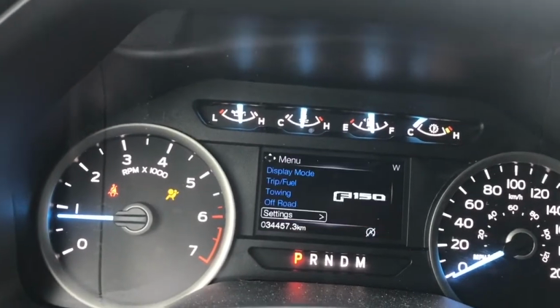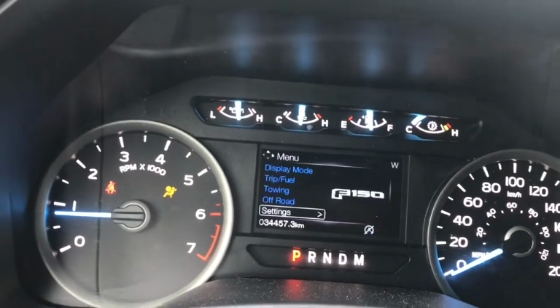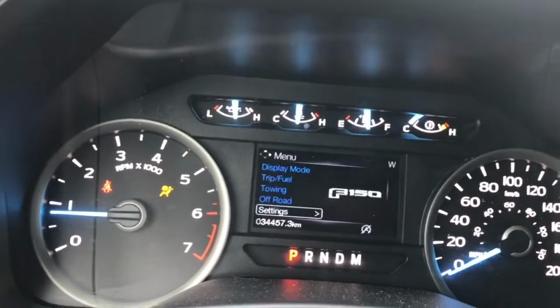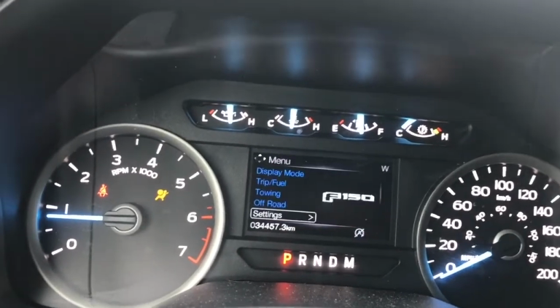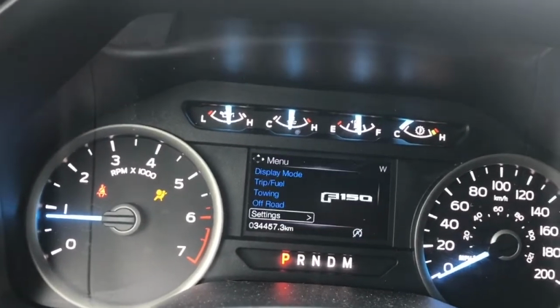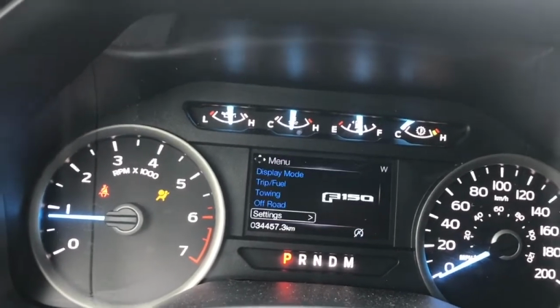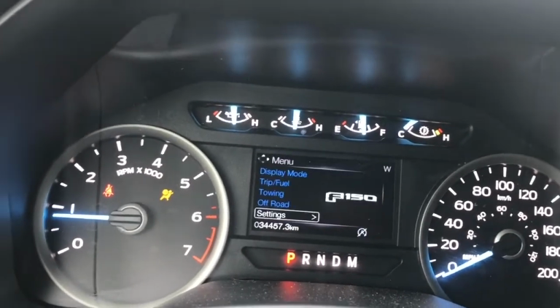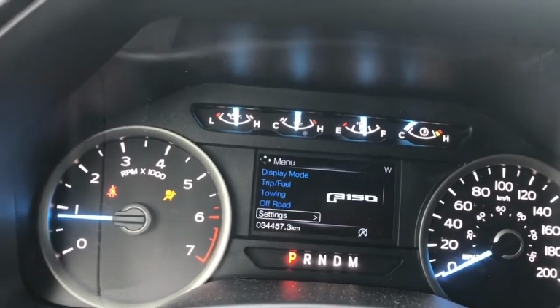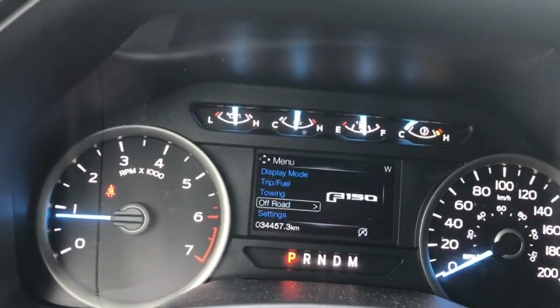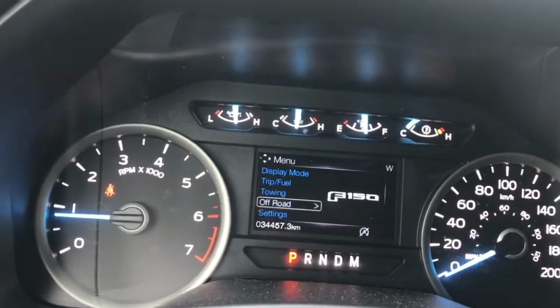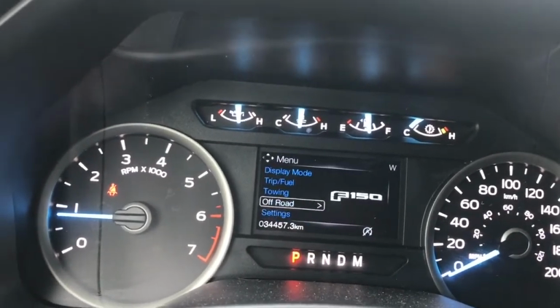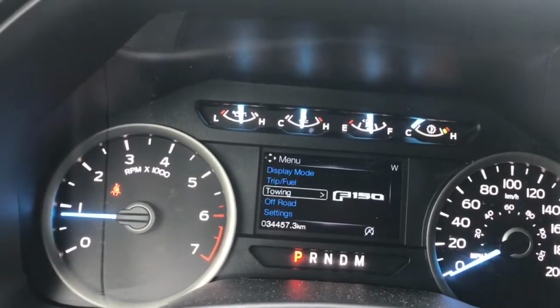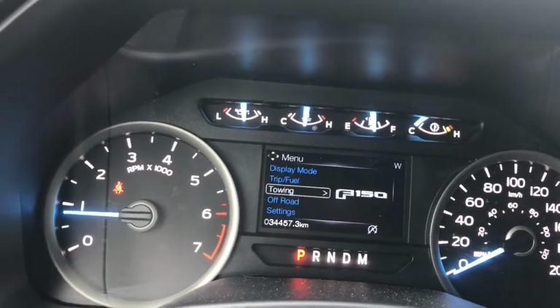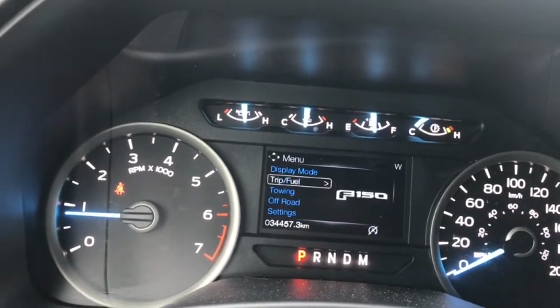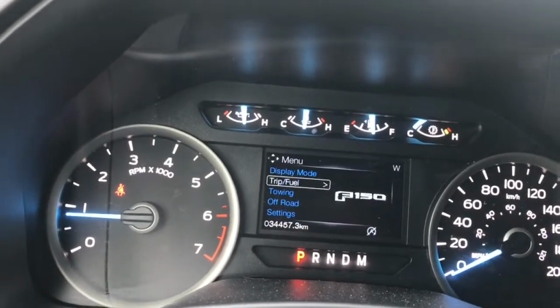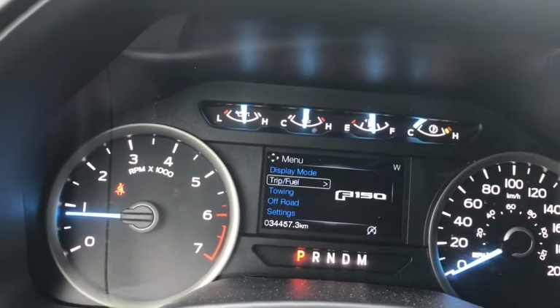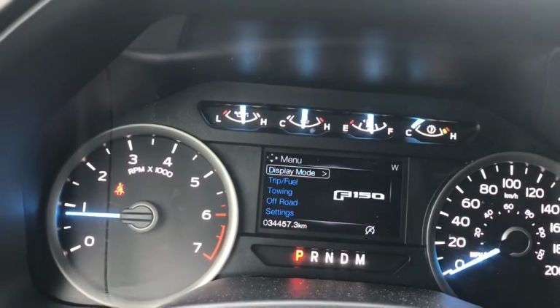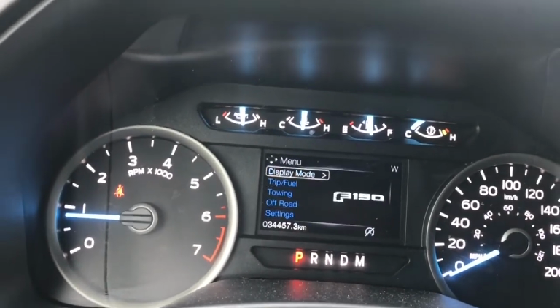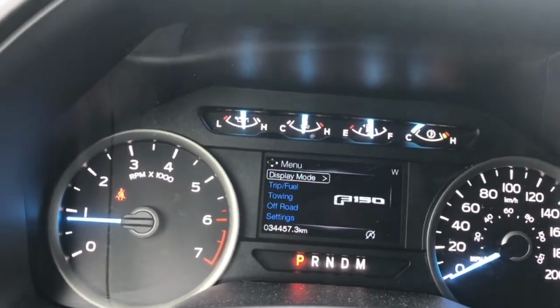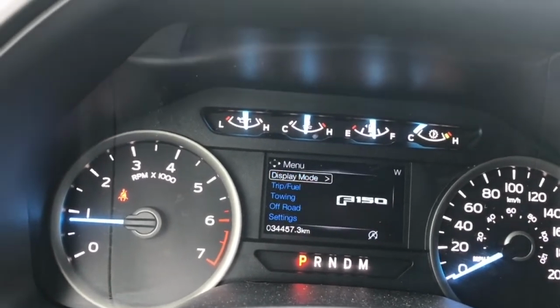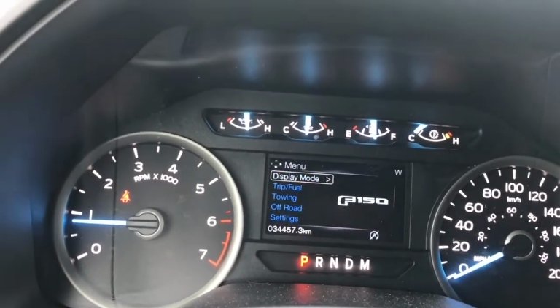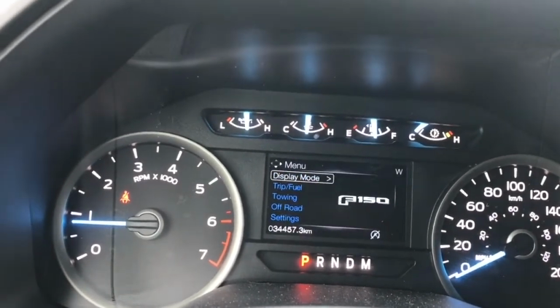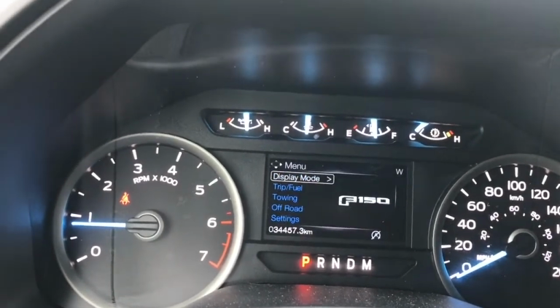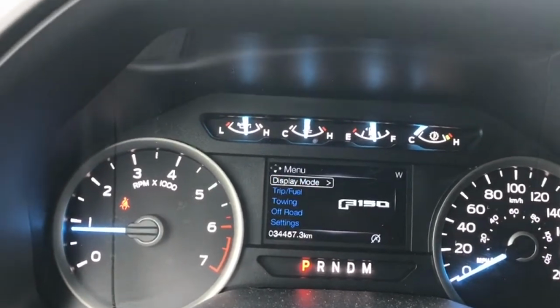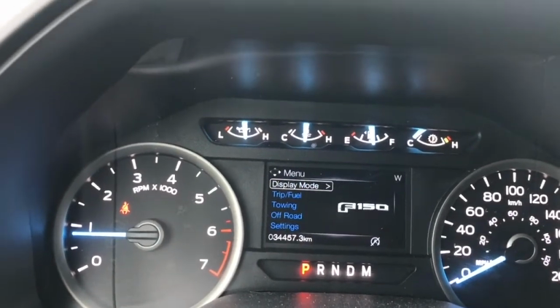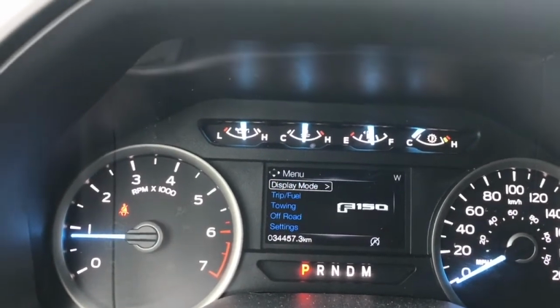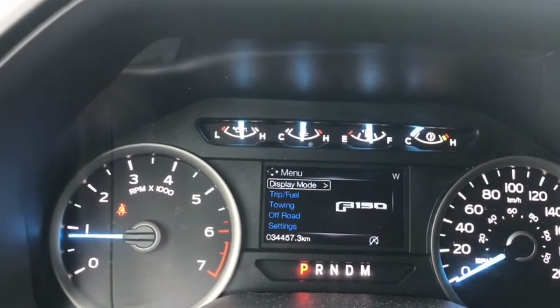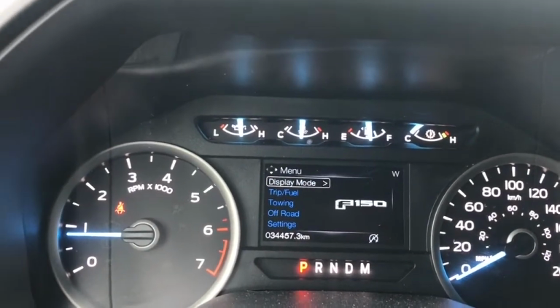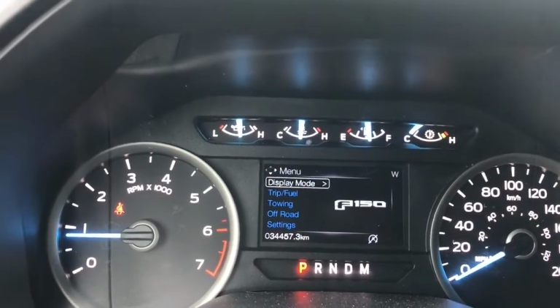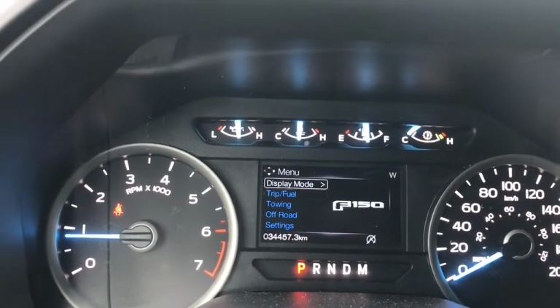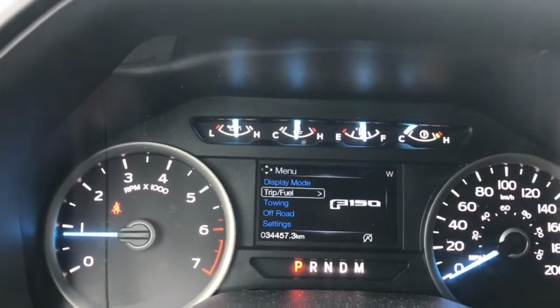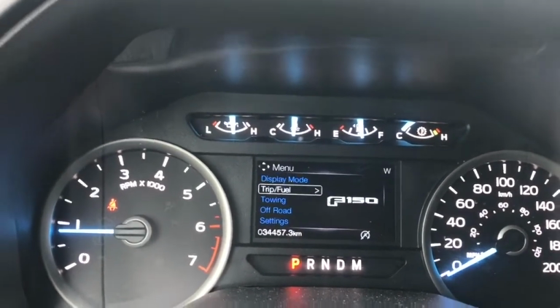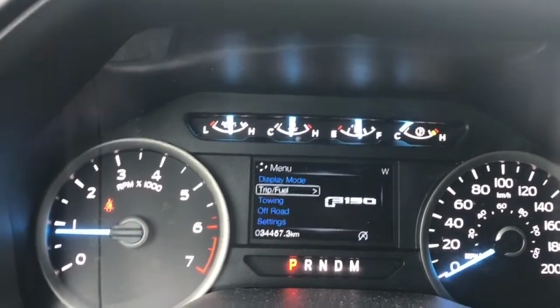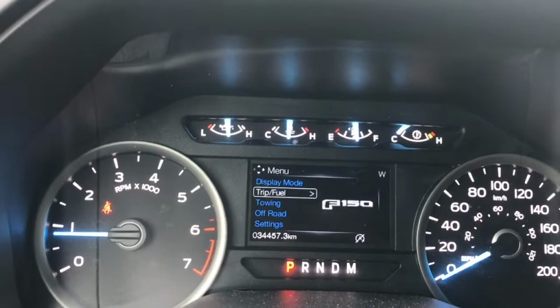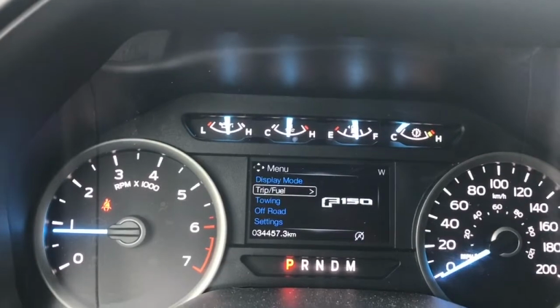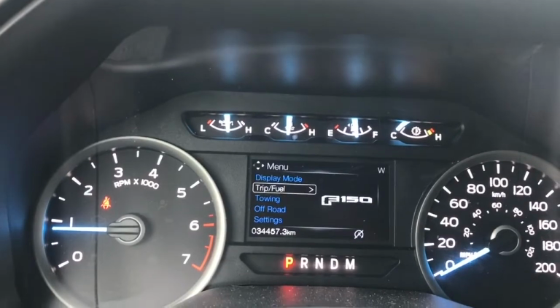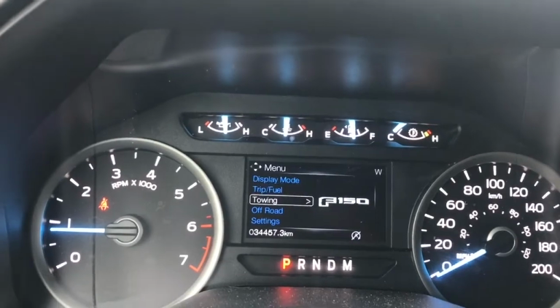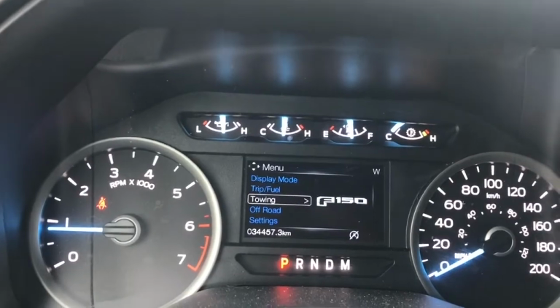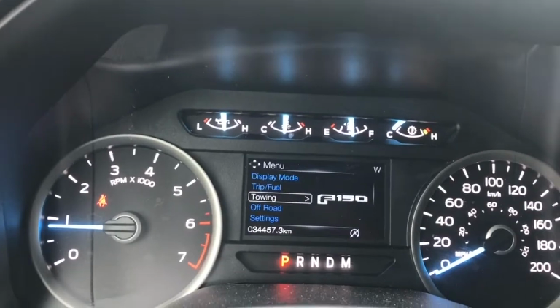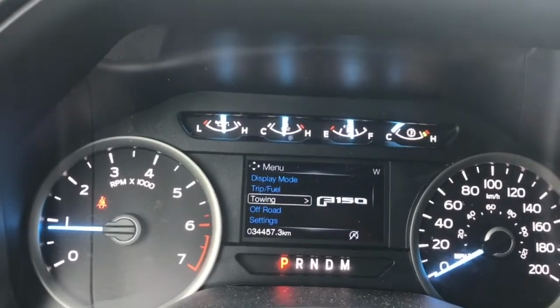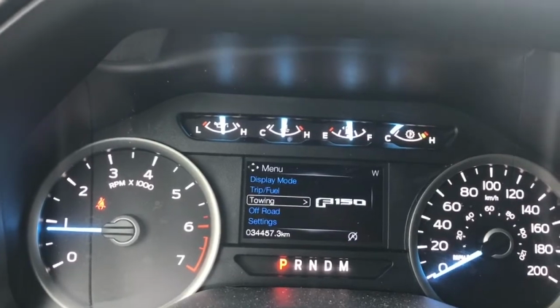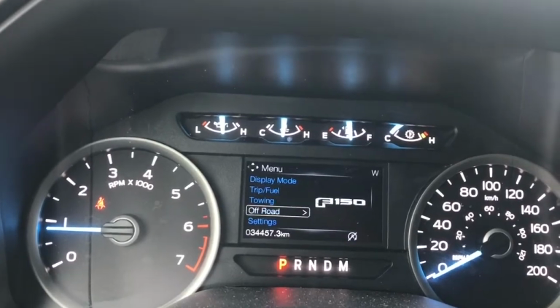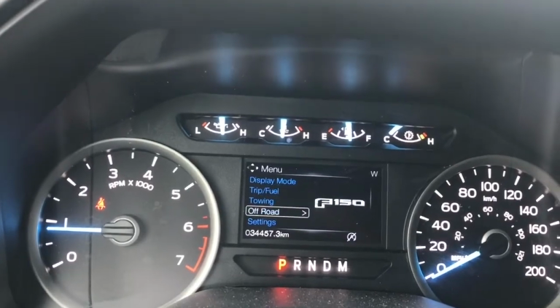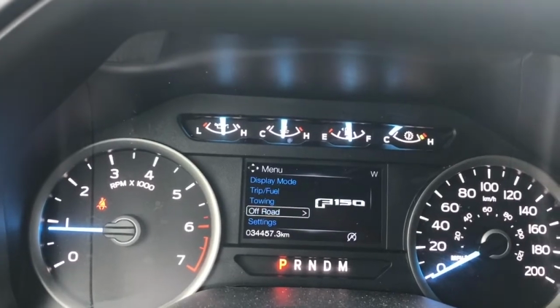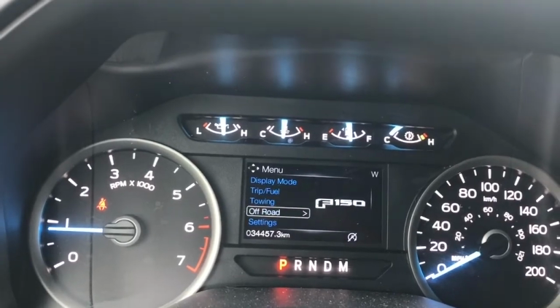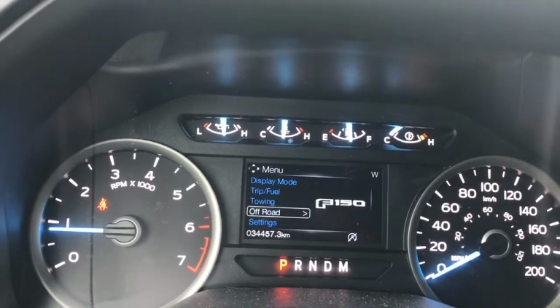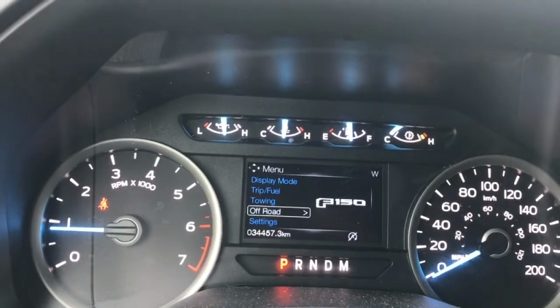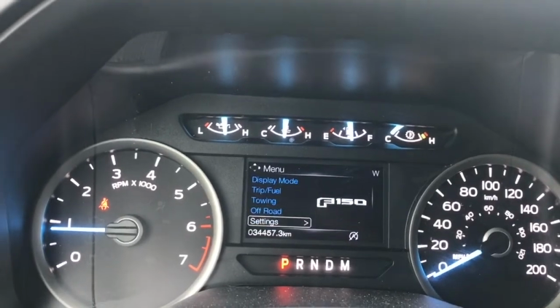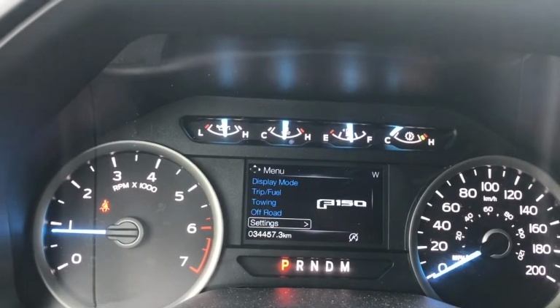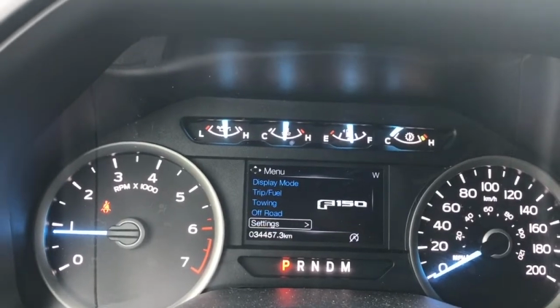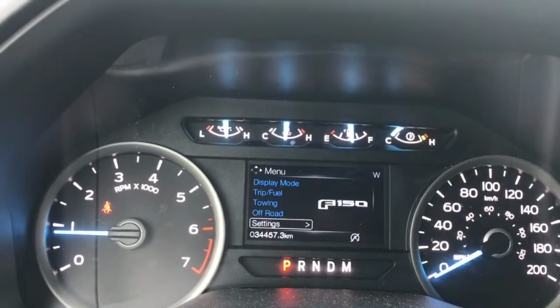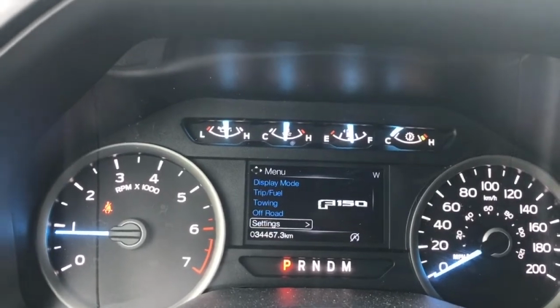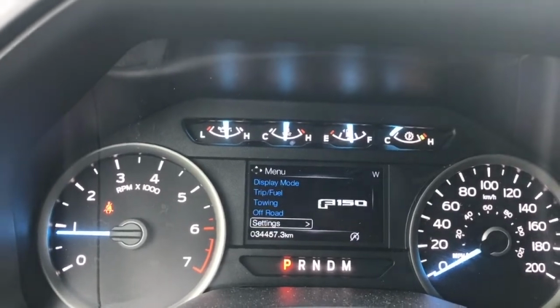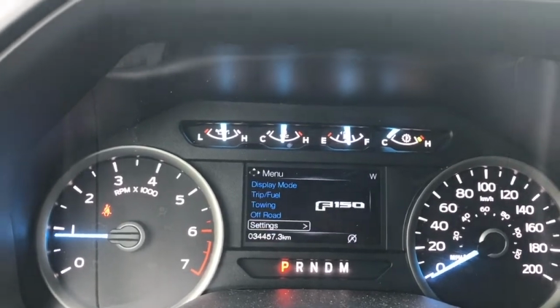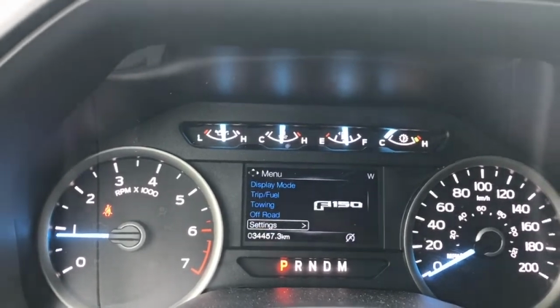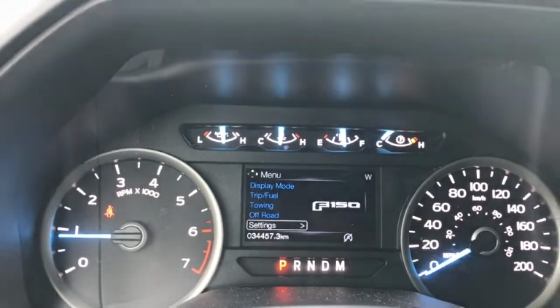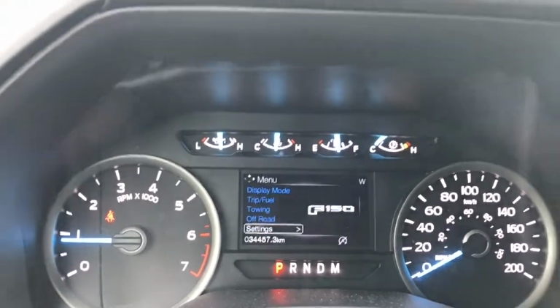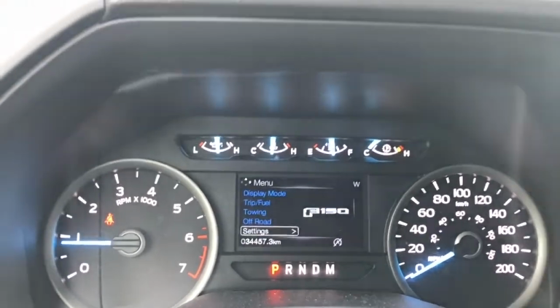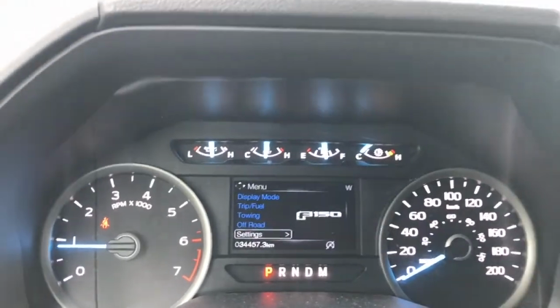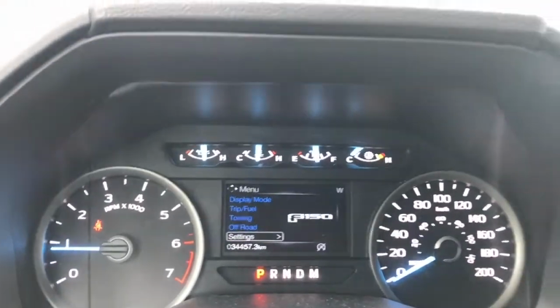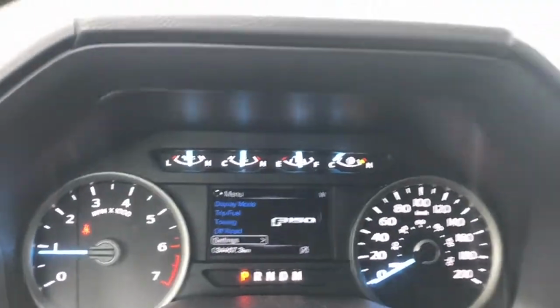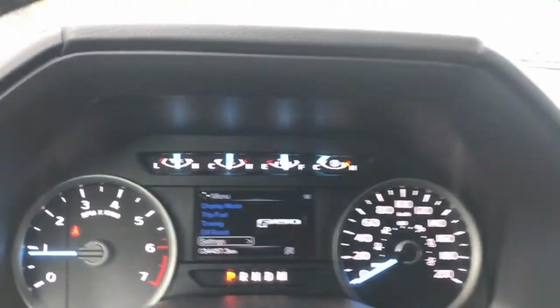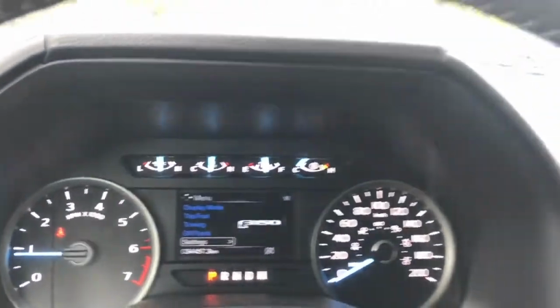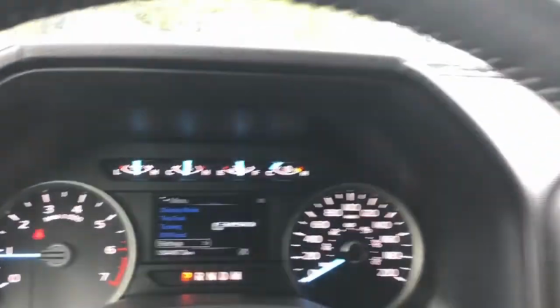At the top of the menu we have display mode, trip fuel, towing, off-road, and settings — and these all have sub-menus.